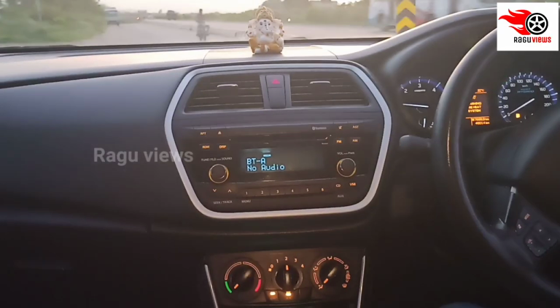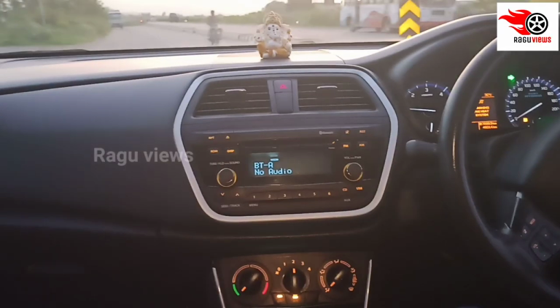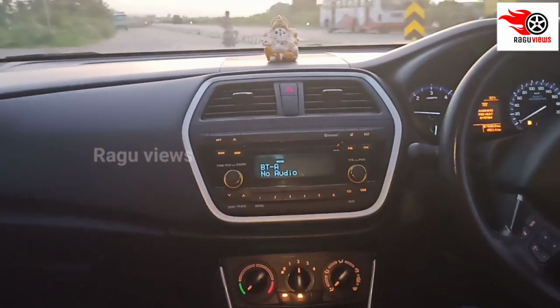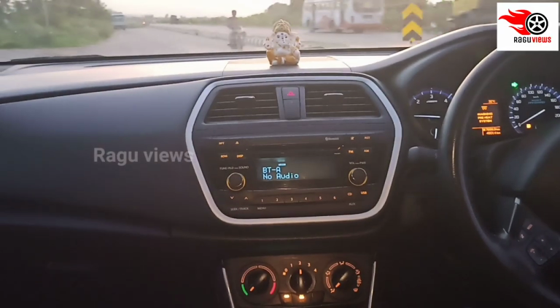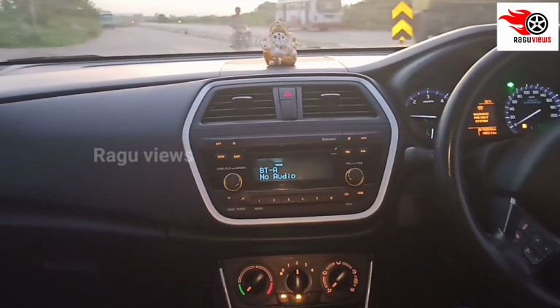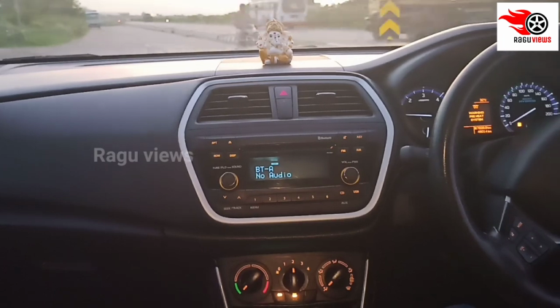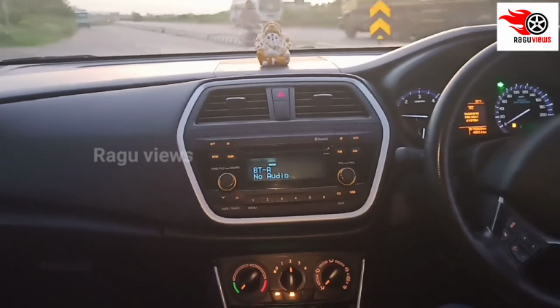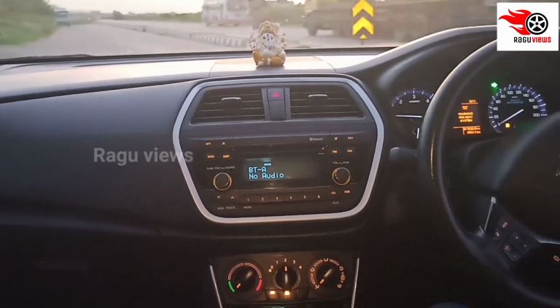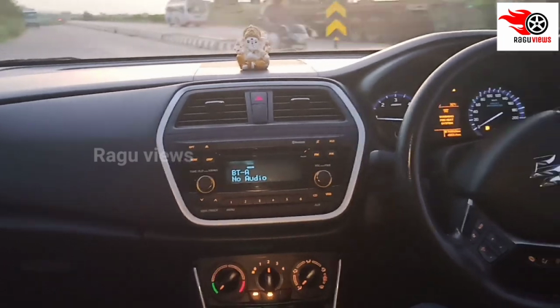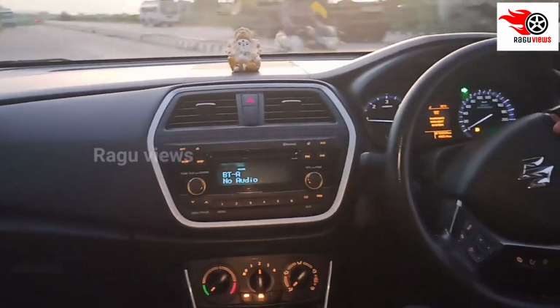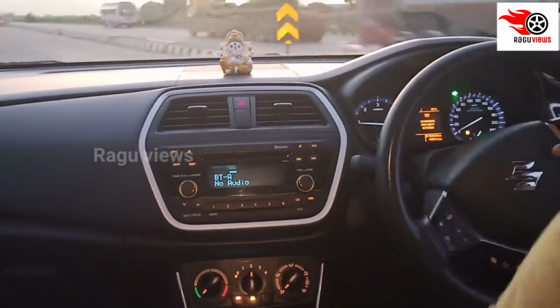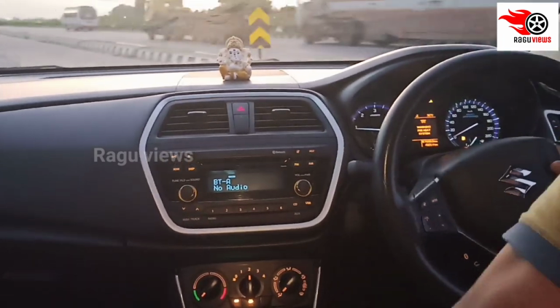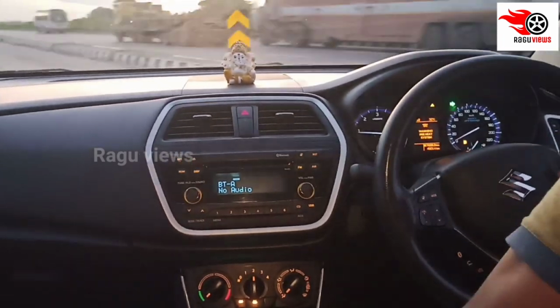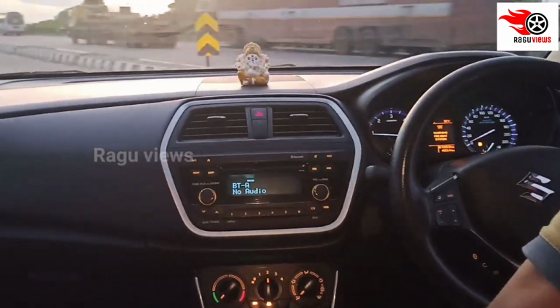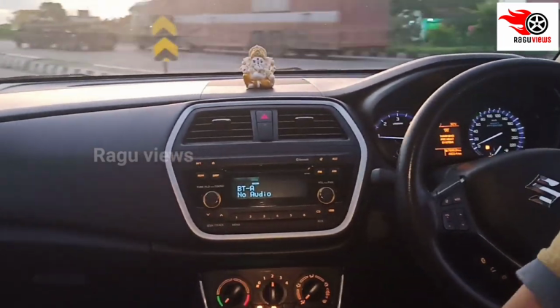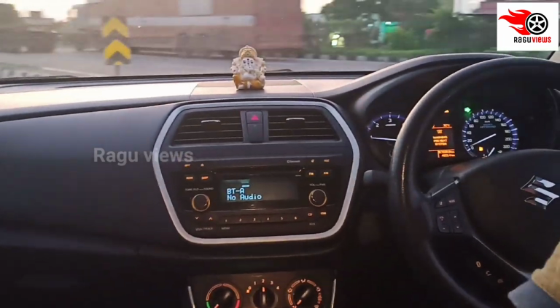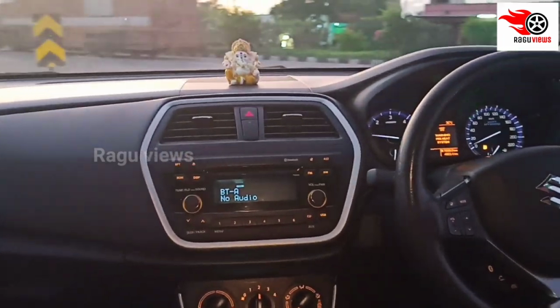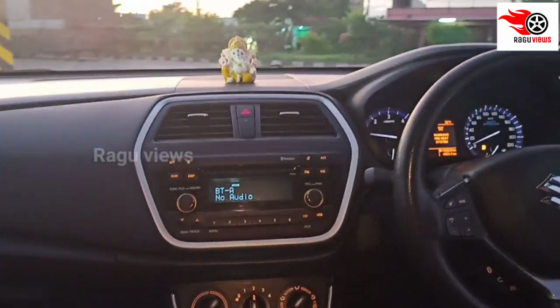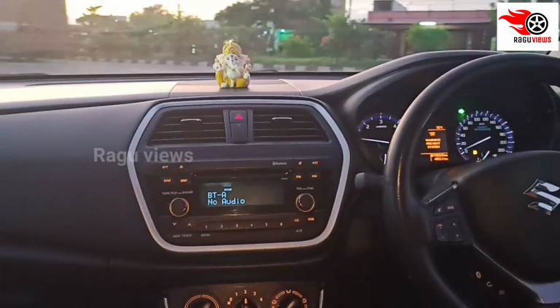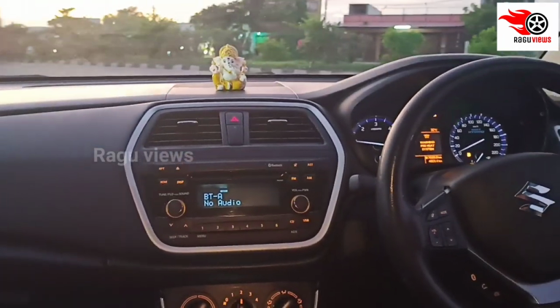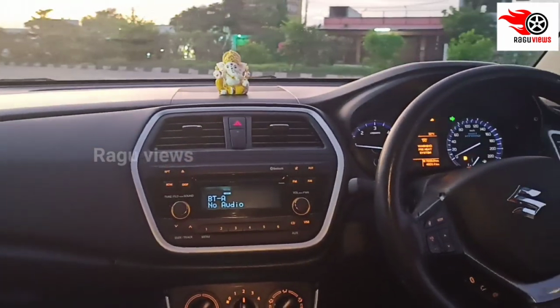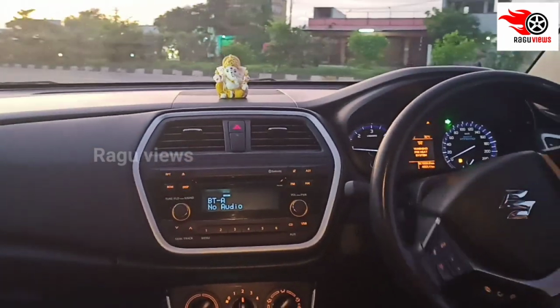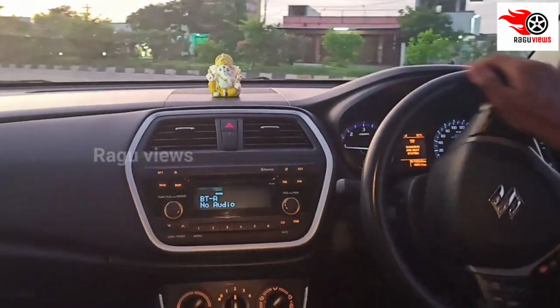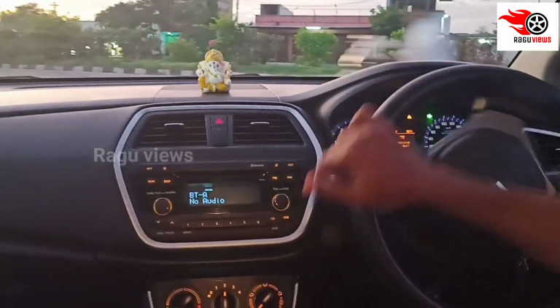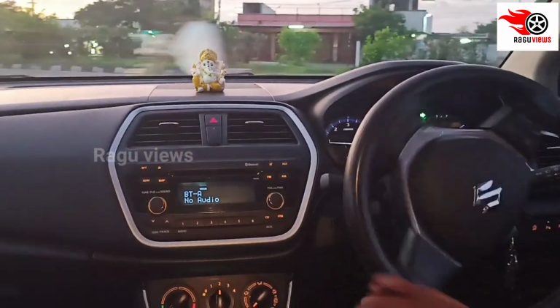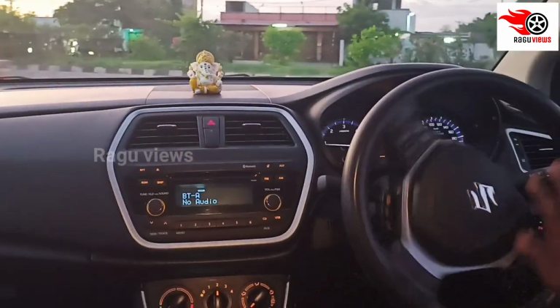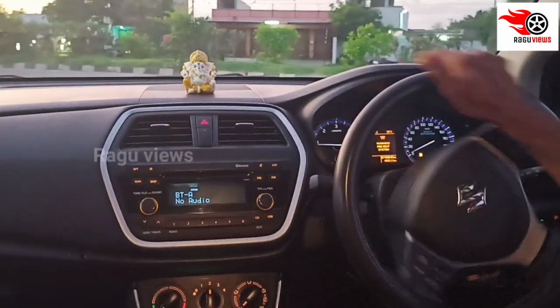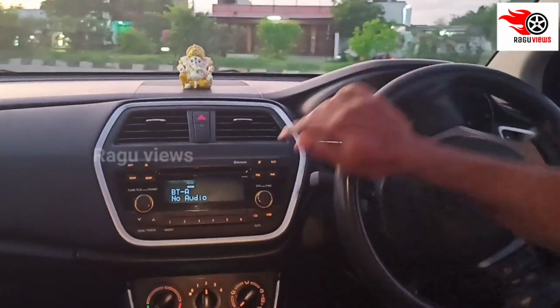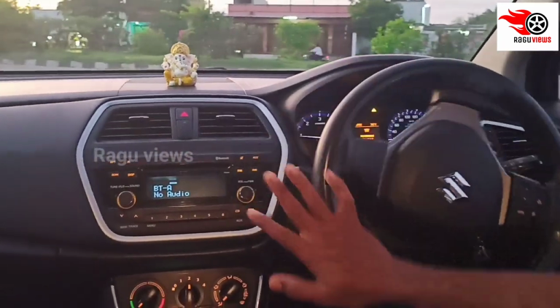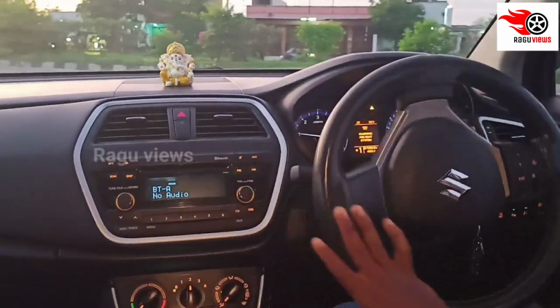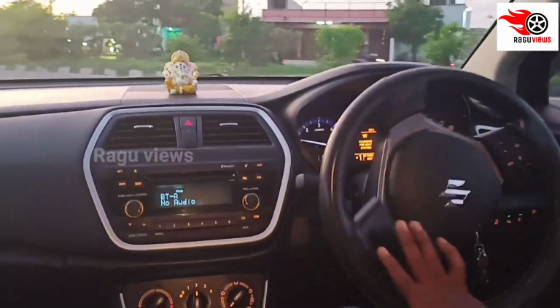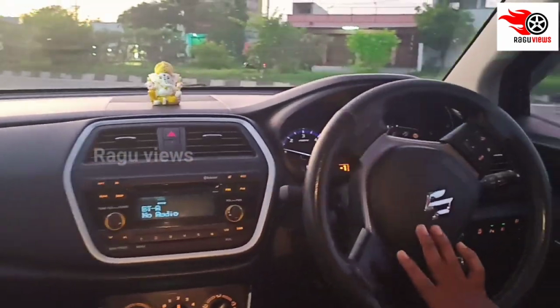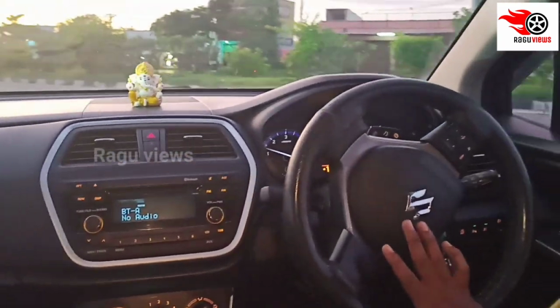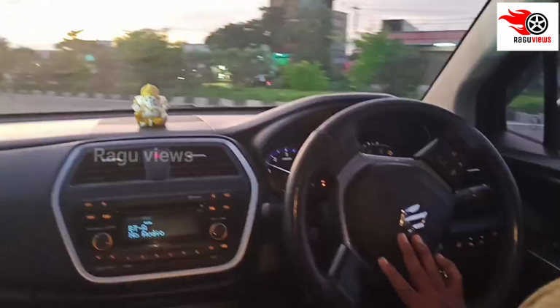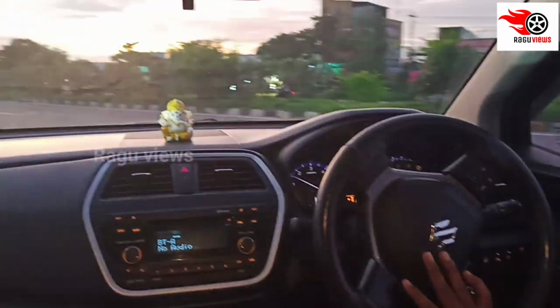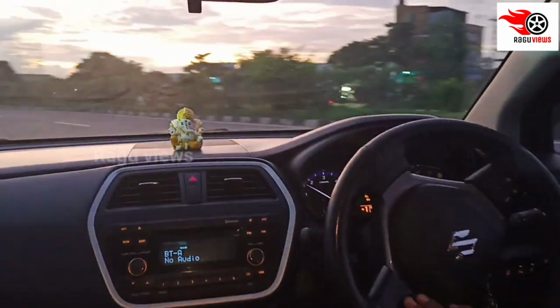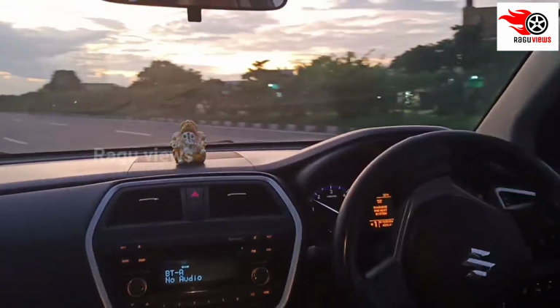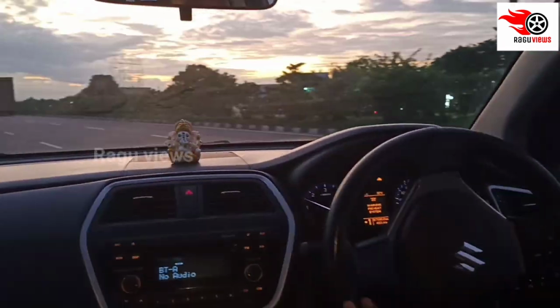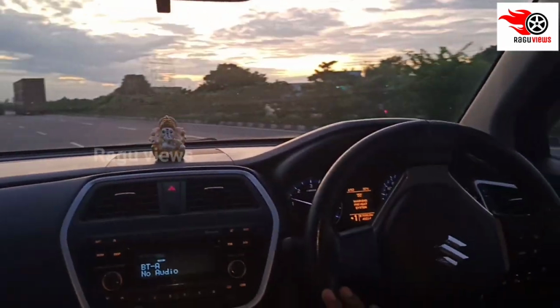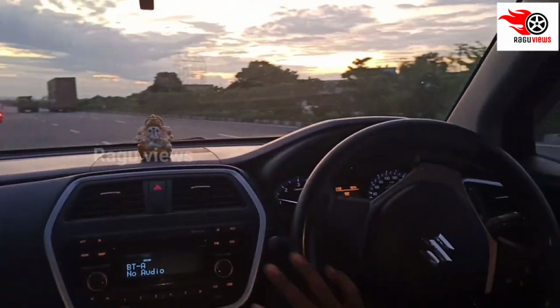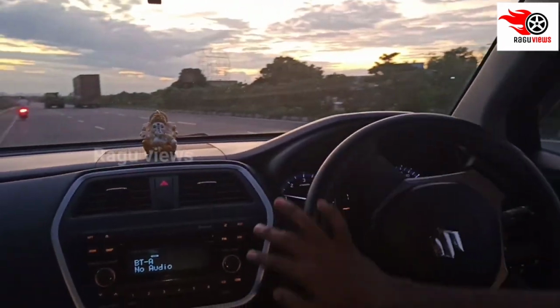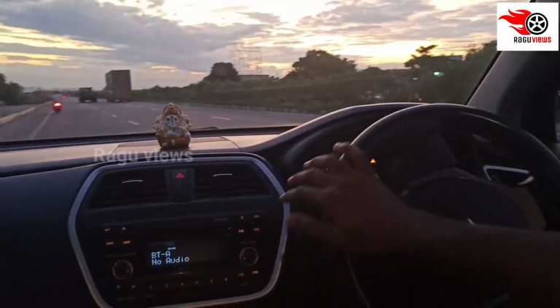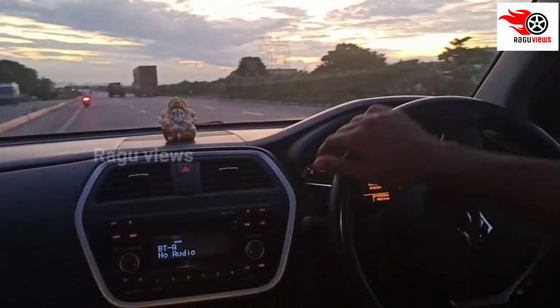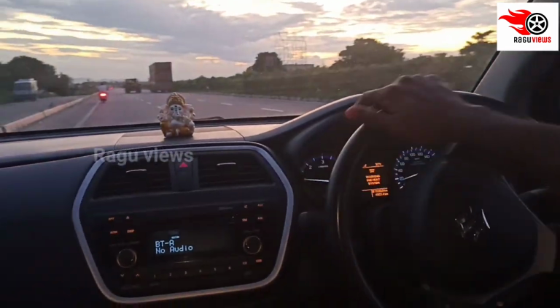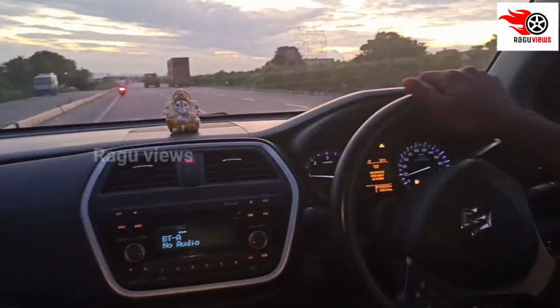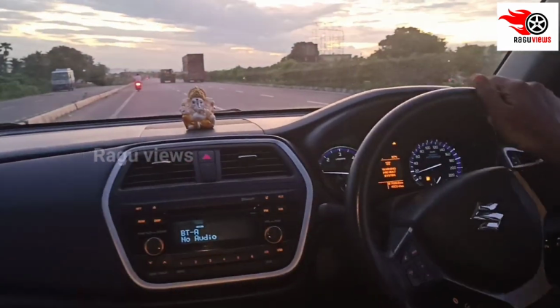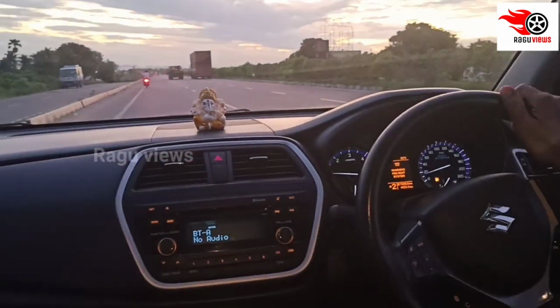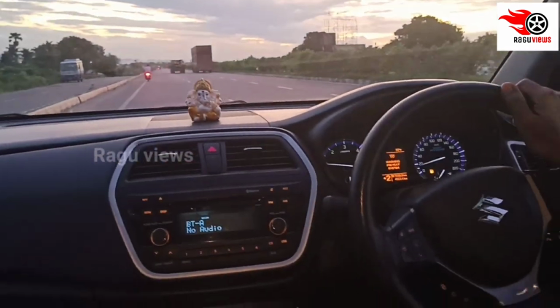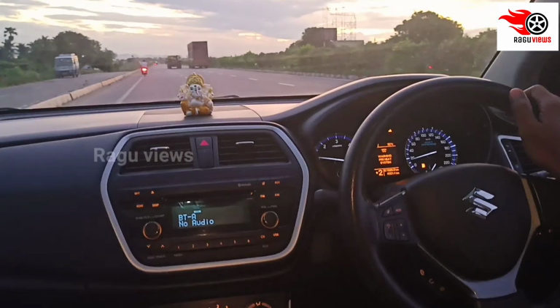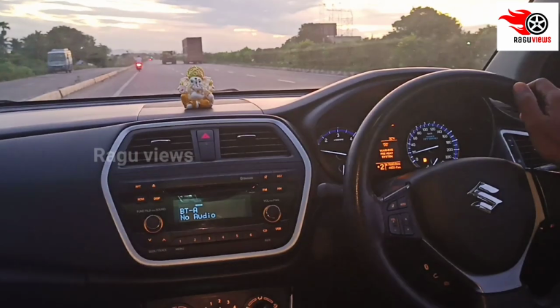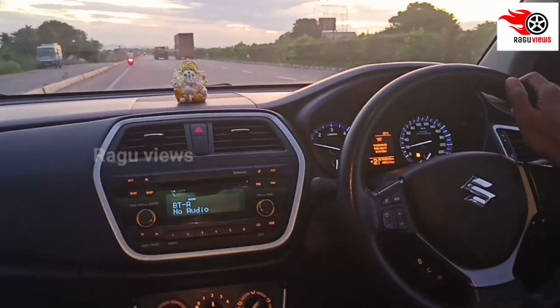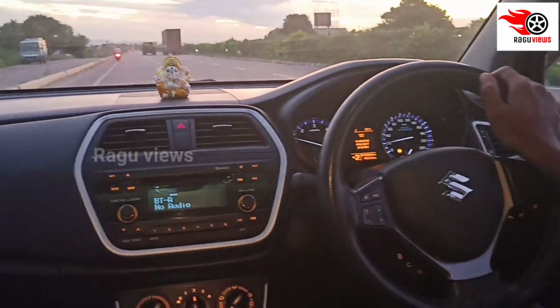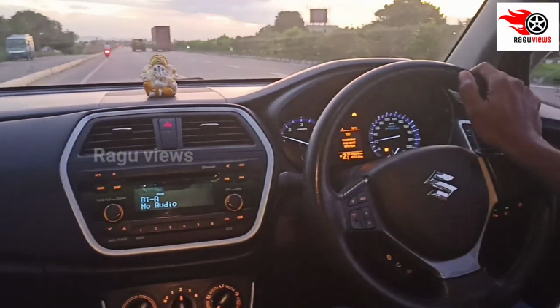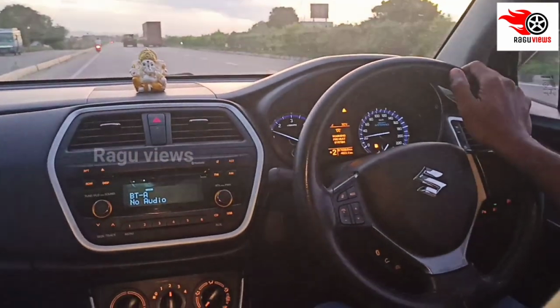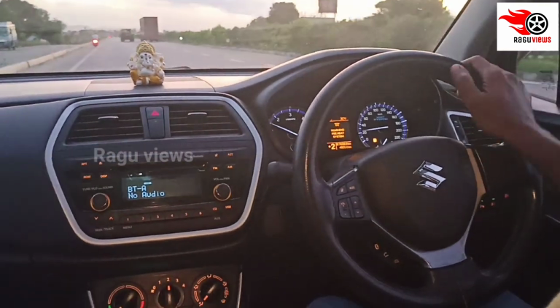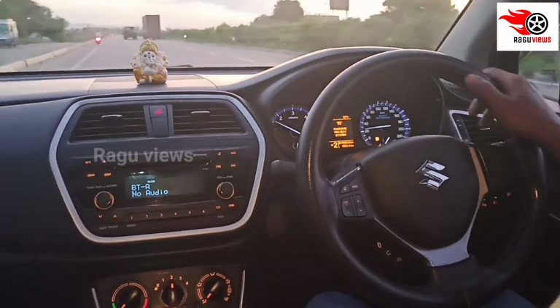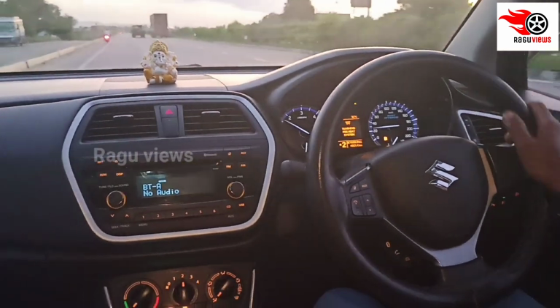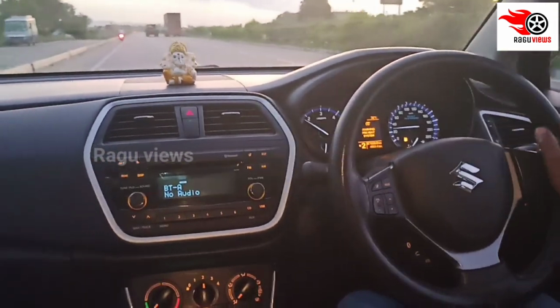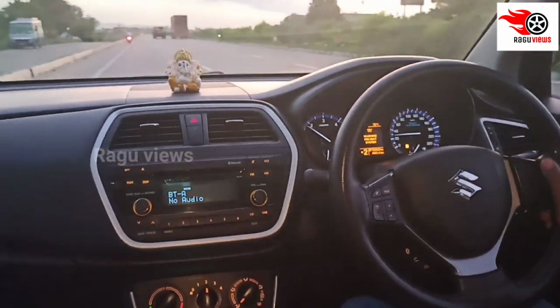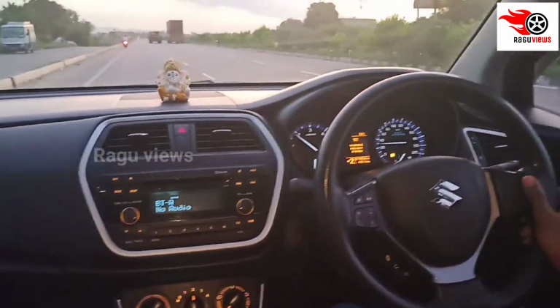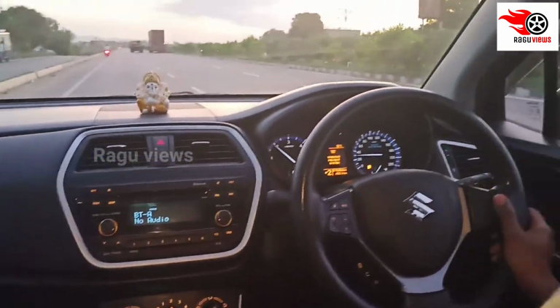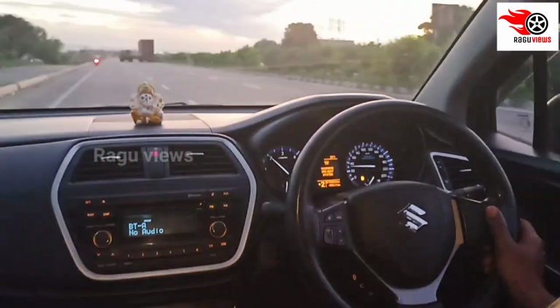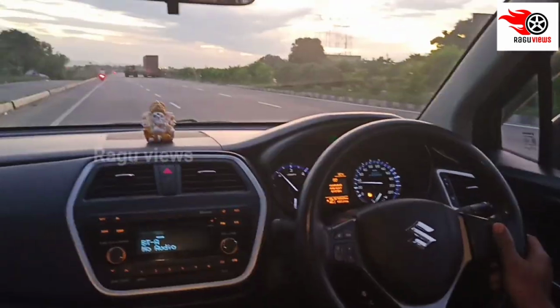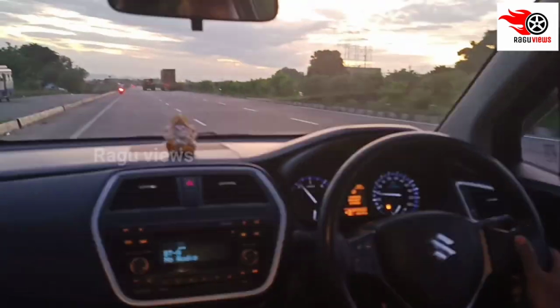We have 5 colors: white, black, blue, brown, and silver.